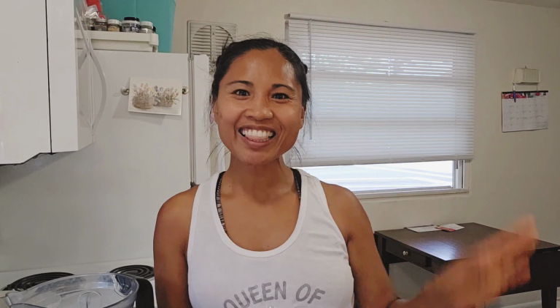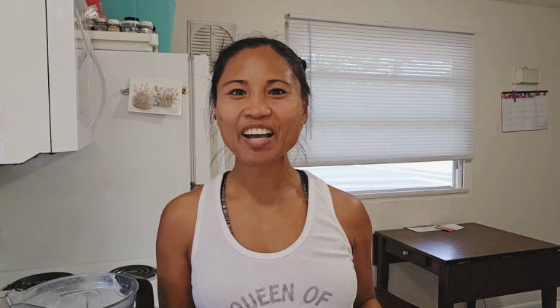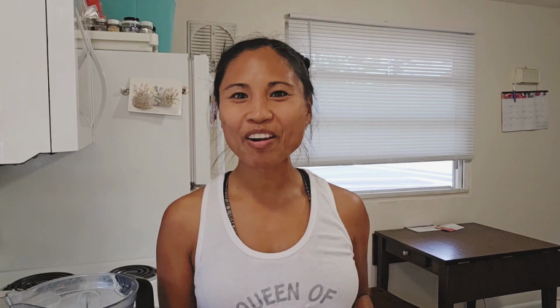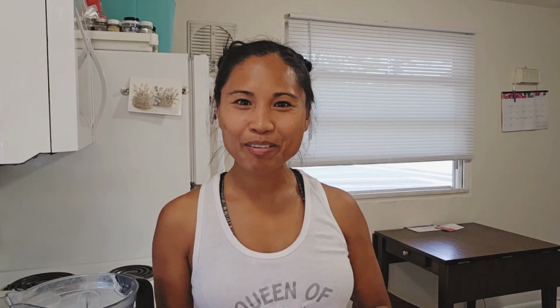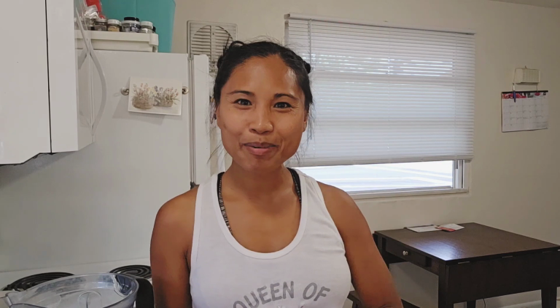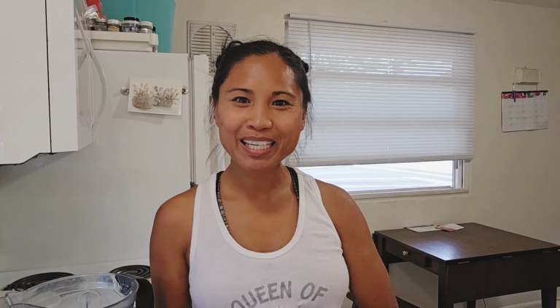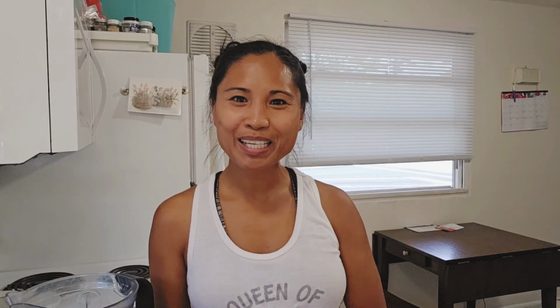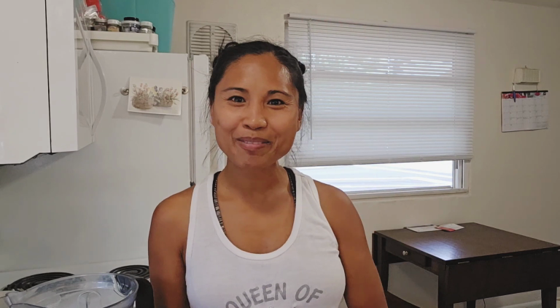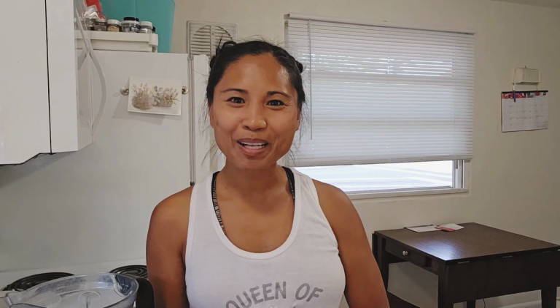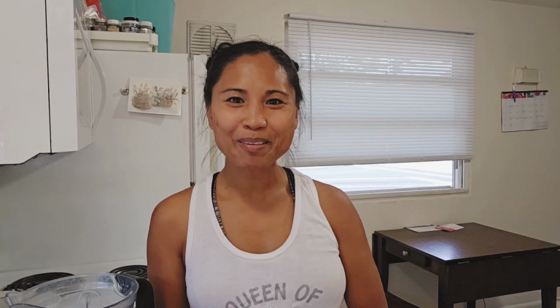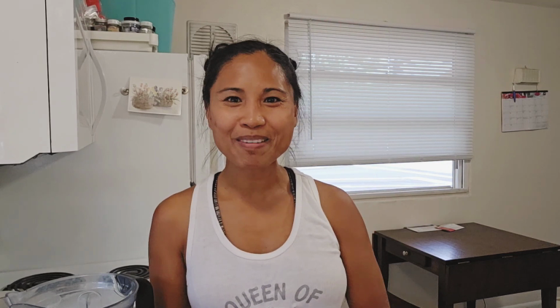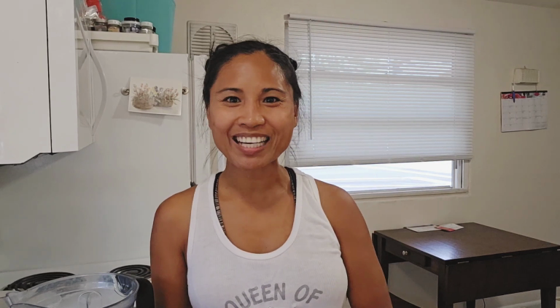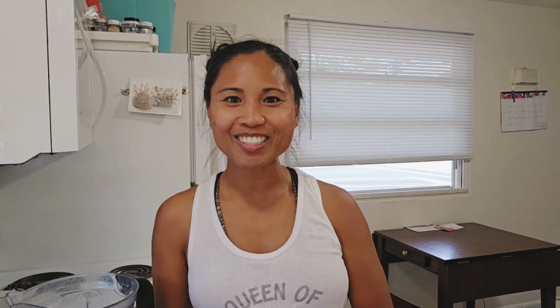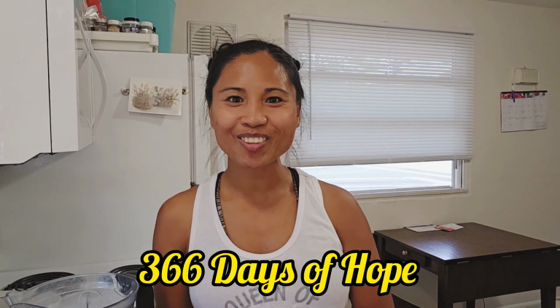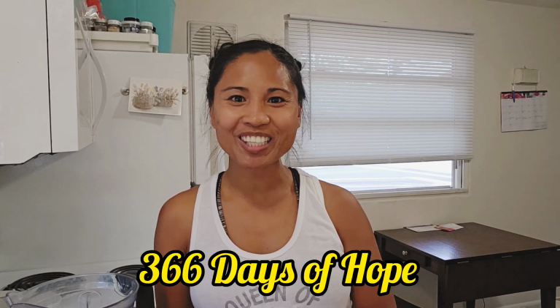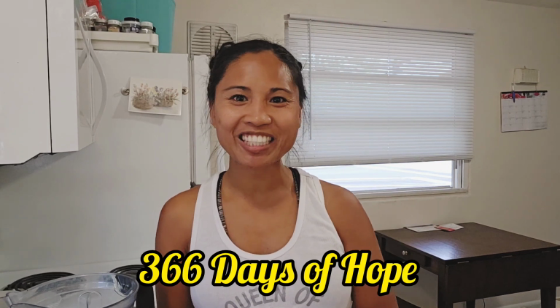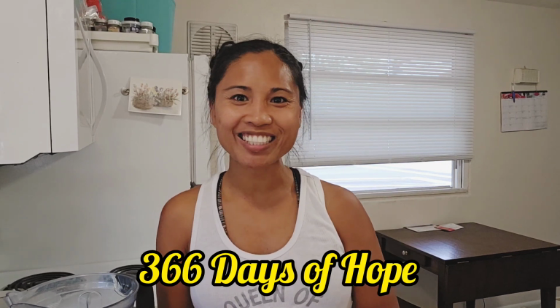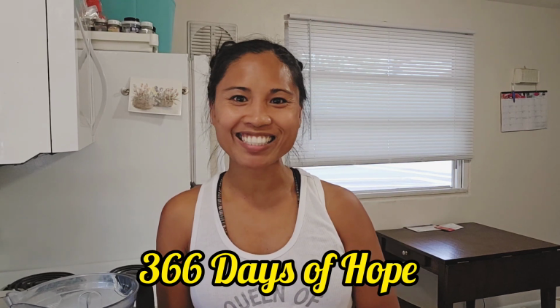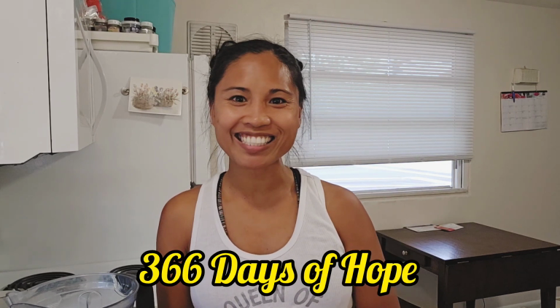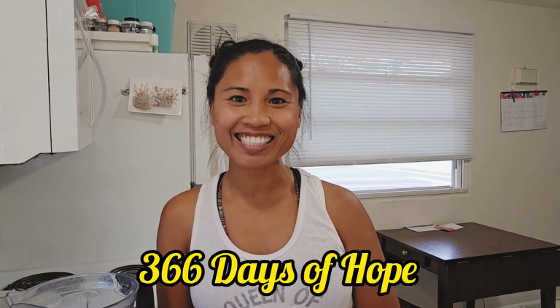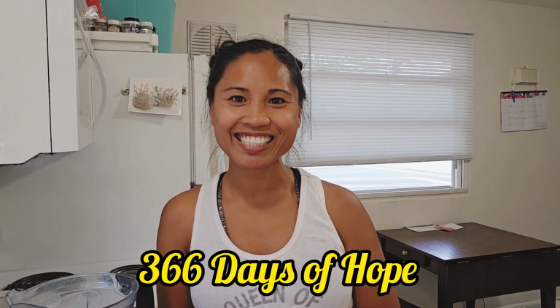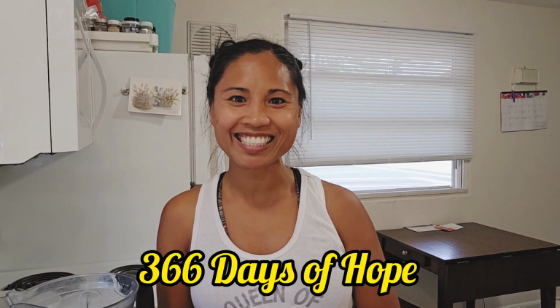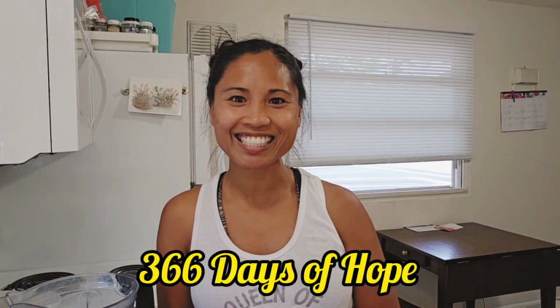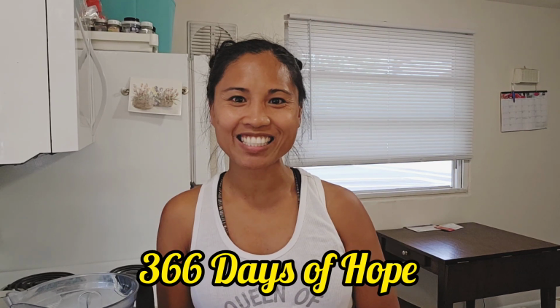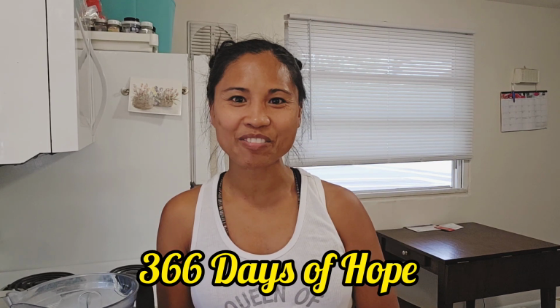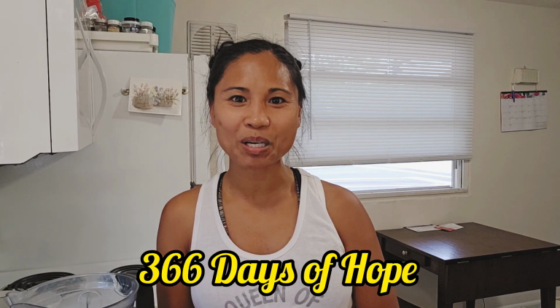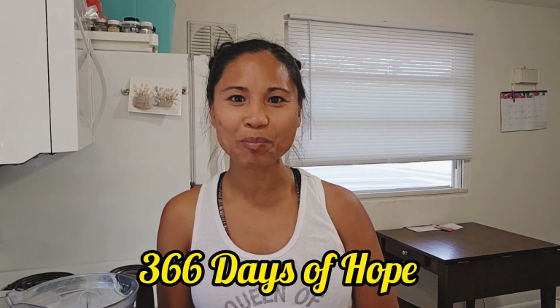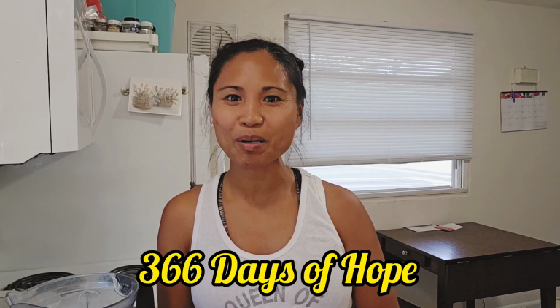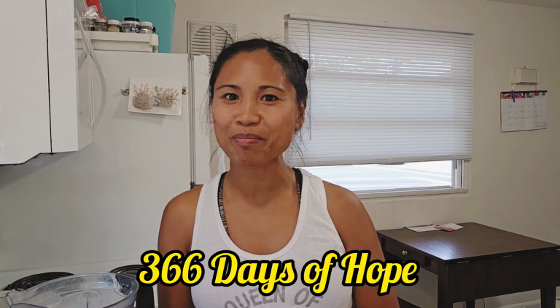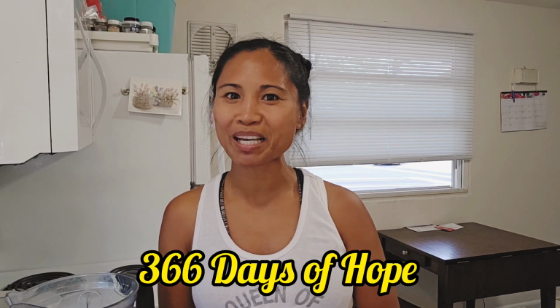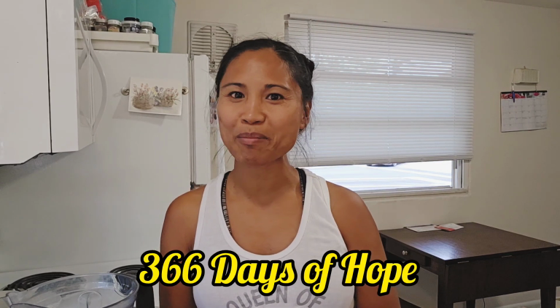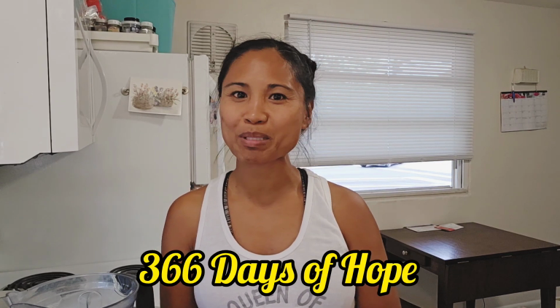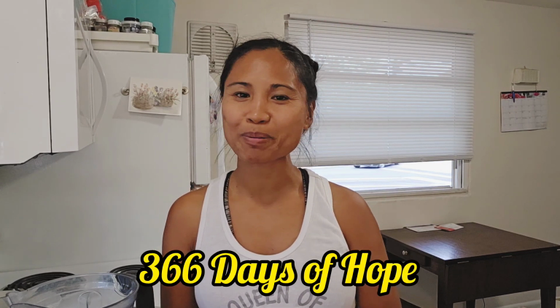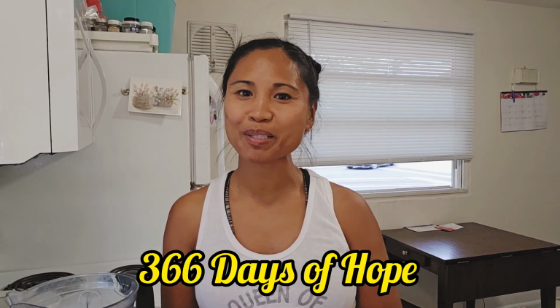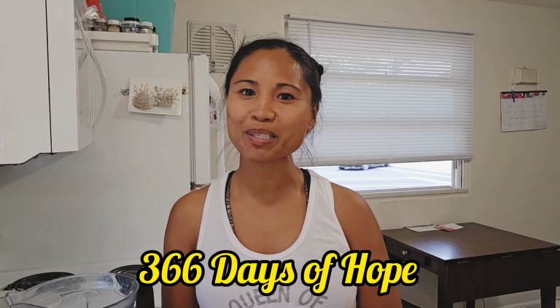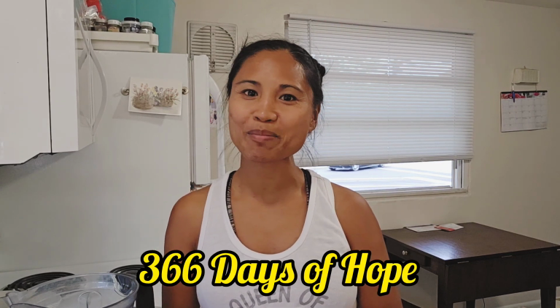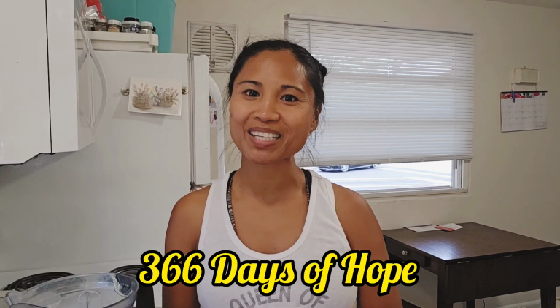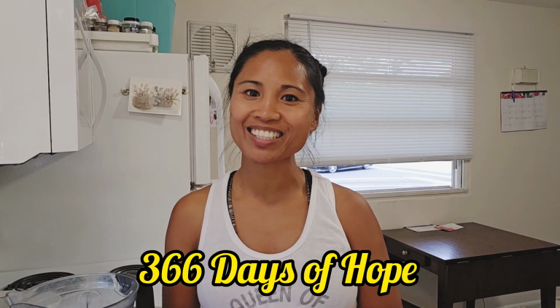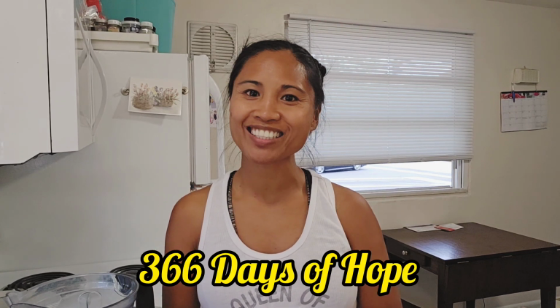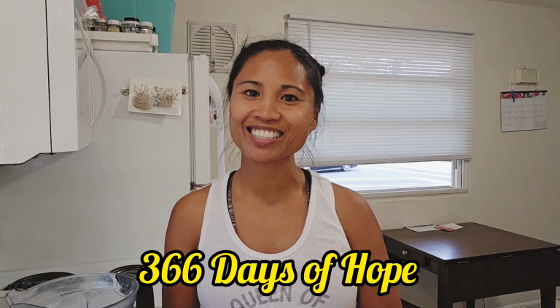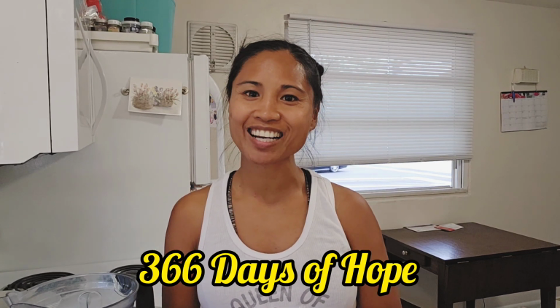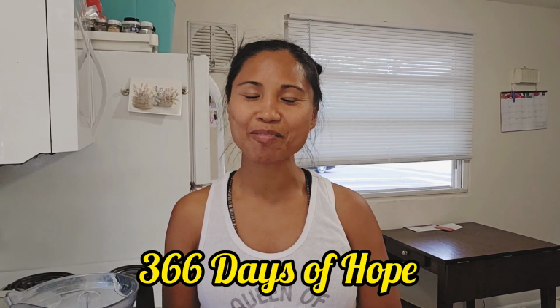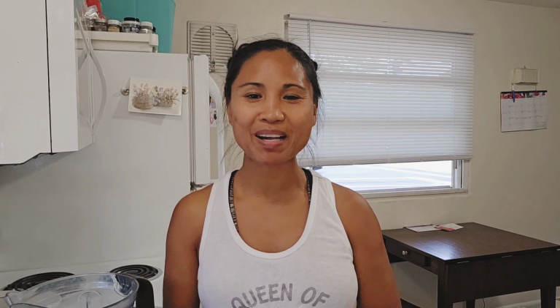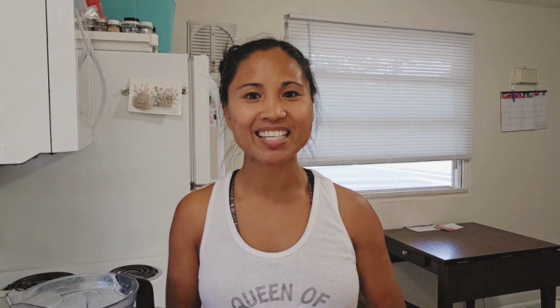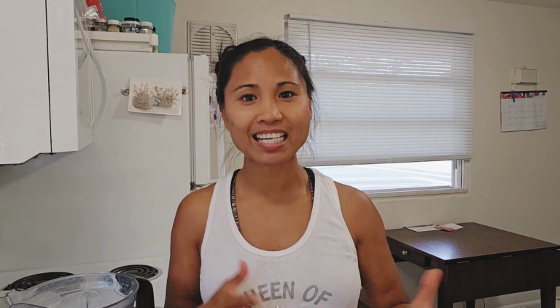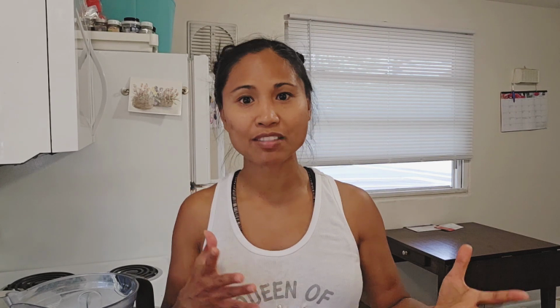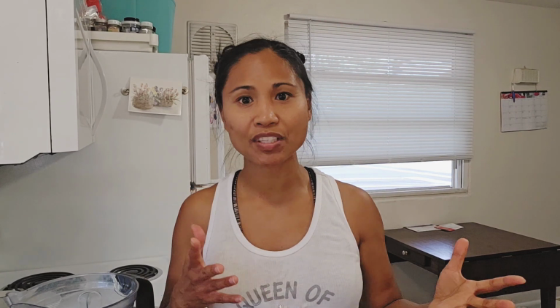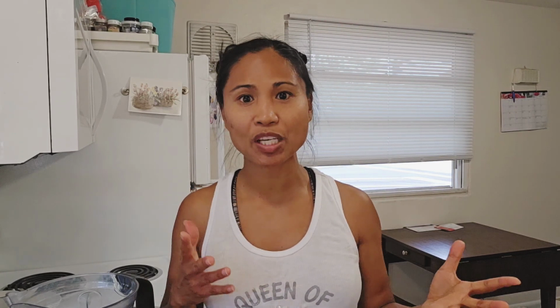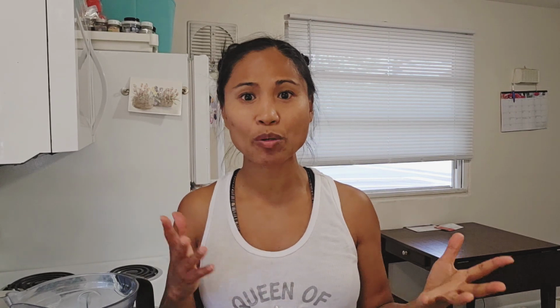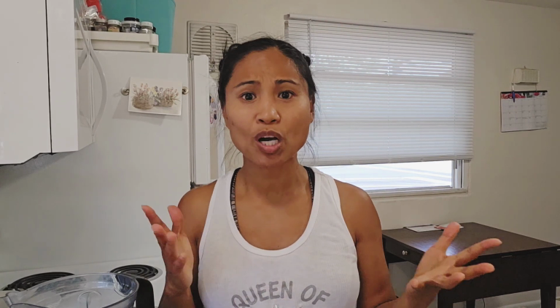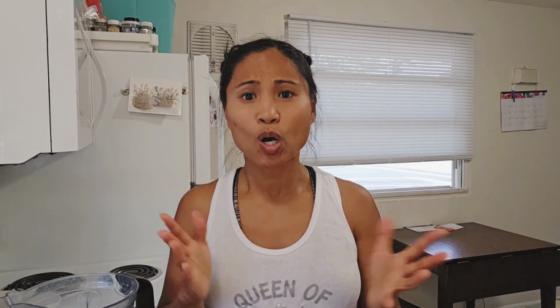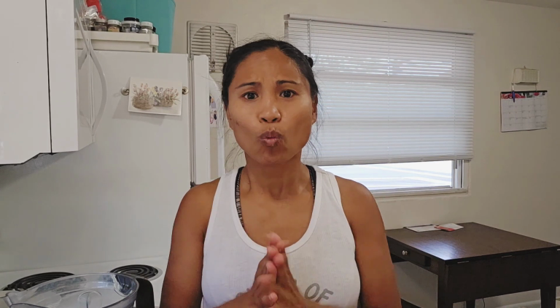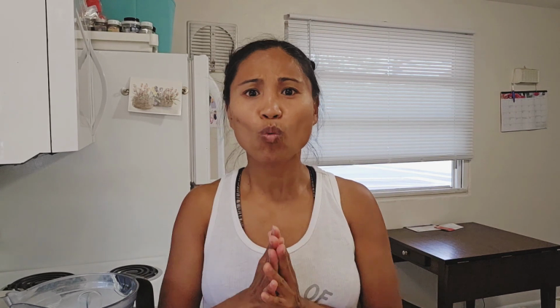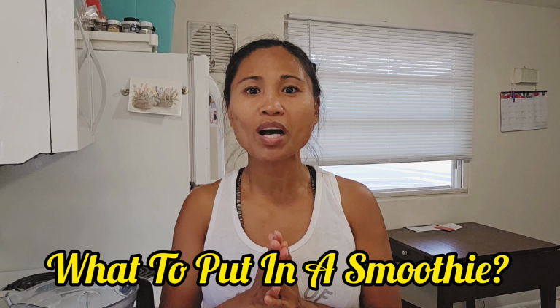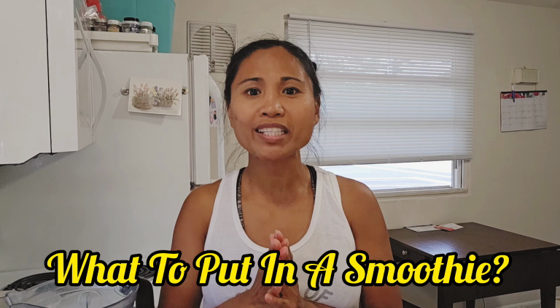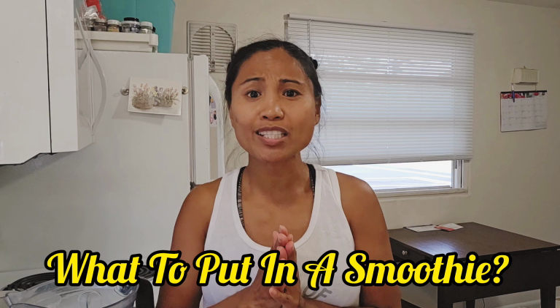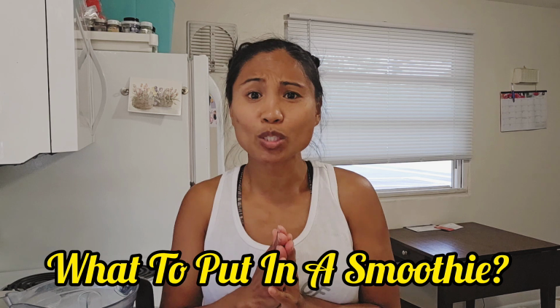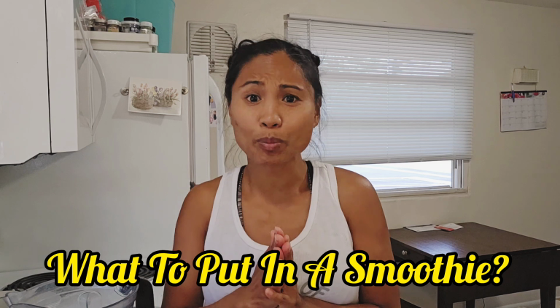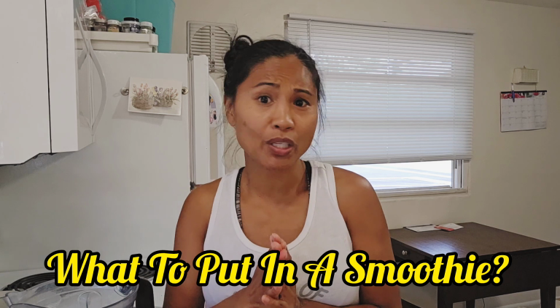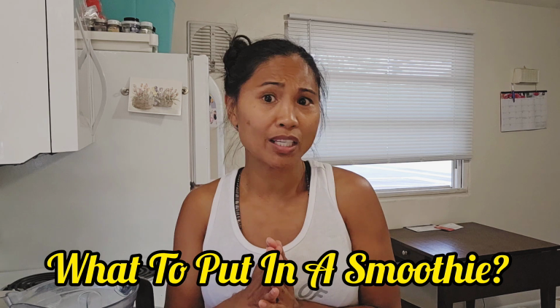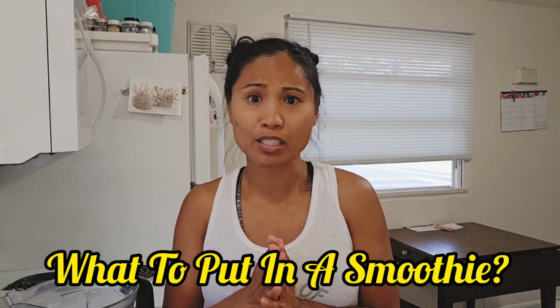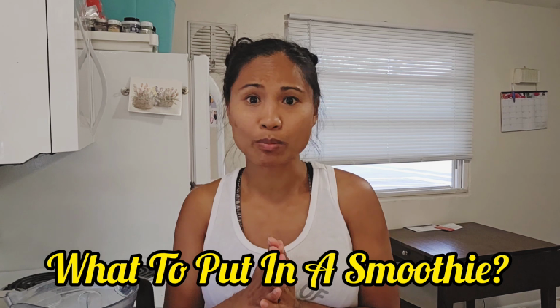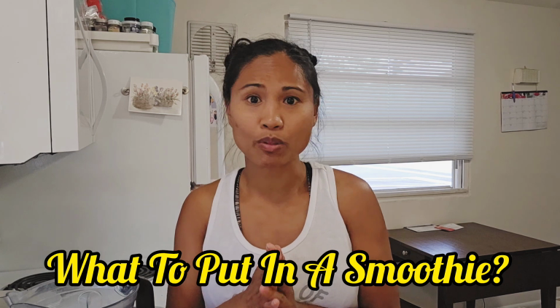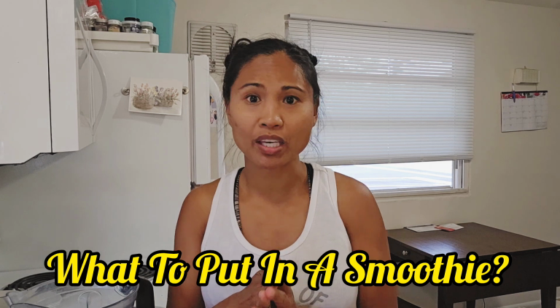Hello everybody! Welcome back to 366 Days of Hope. My name is Pearl. I'm here to share my next video: what to put in a smoothie.